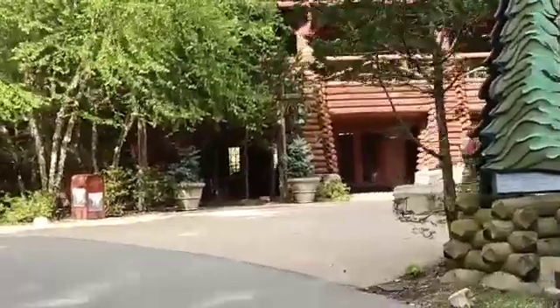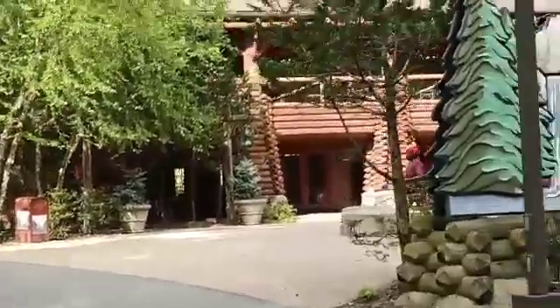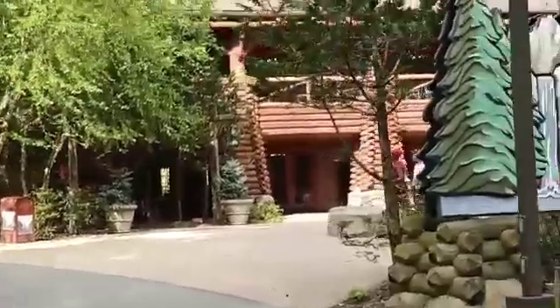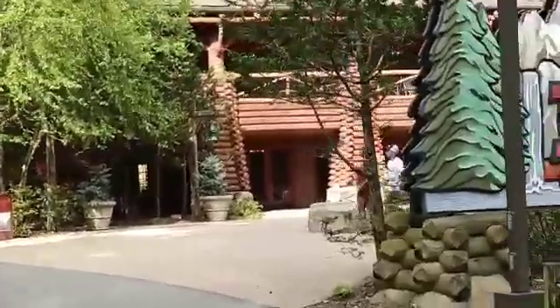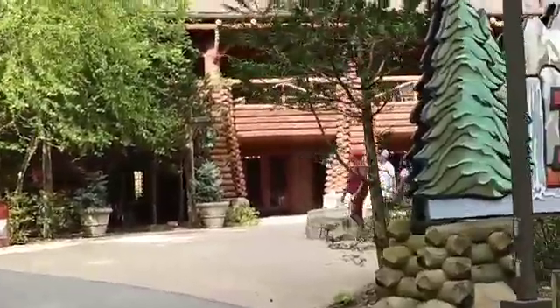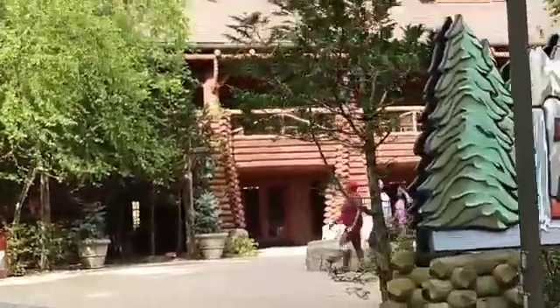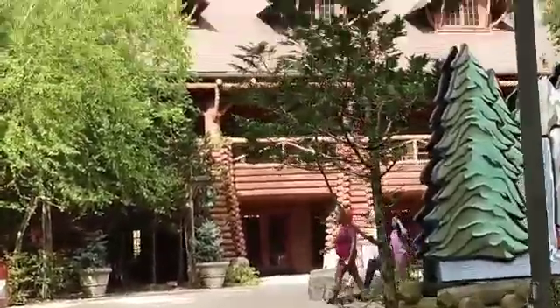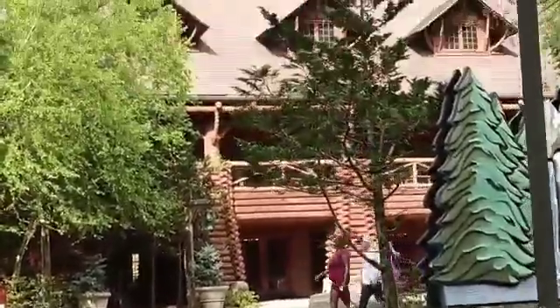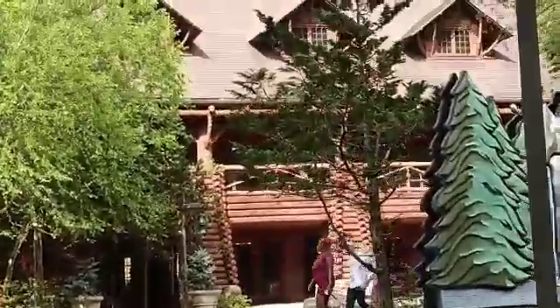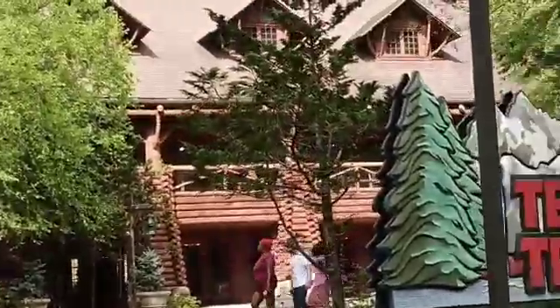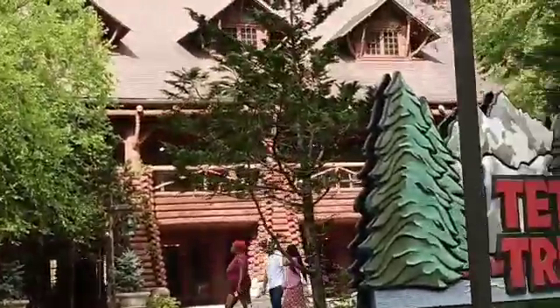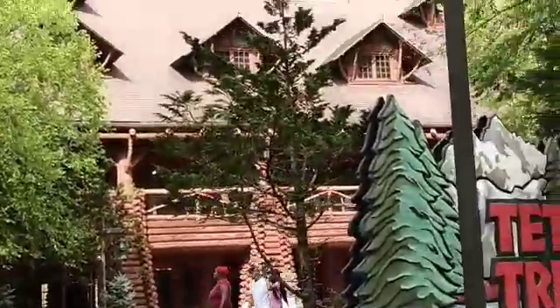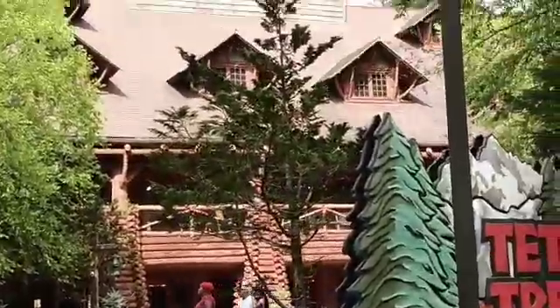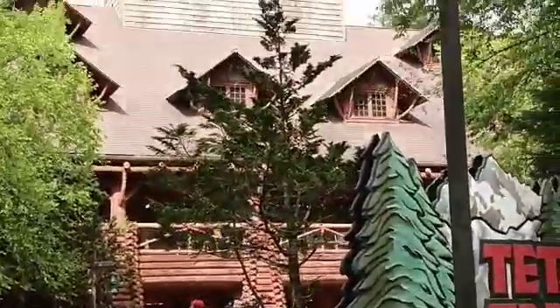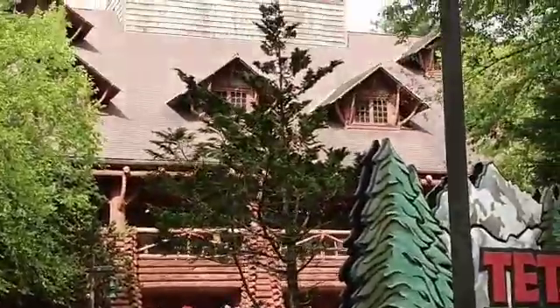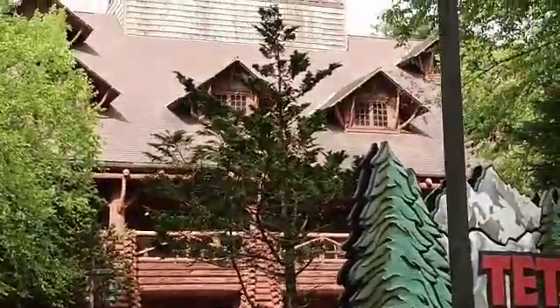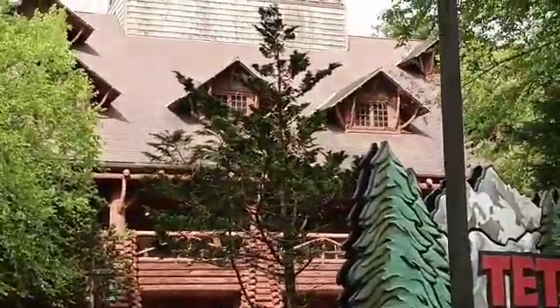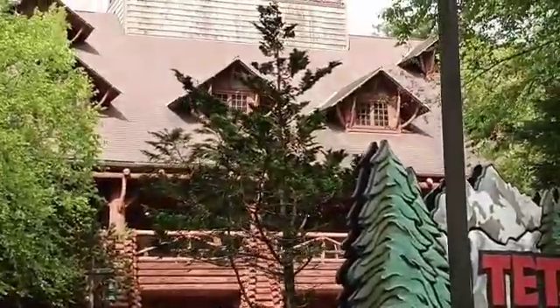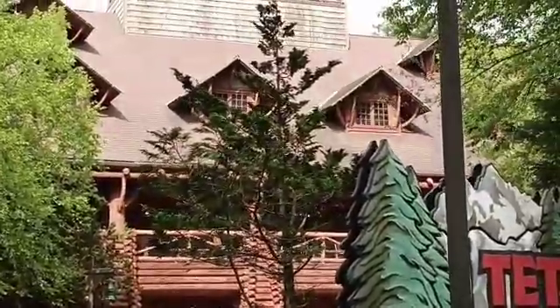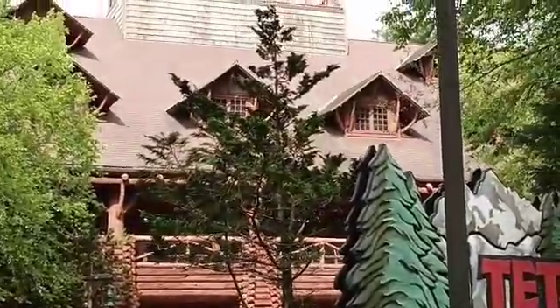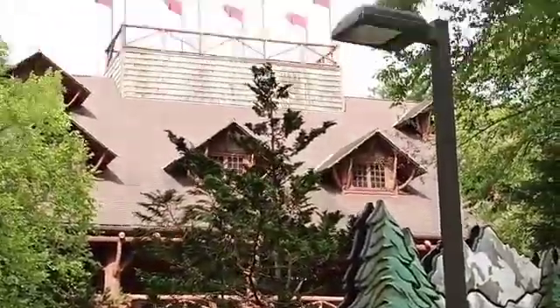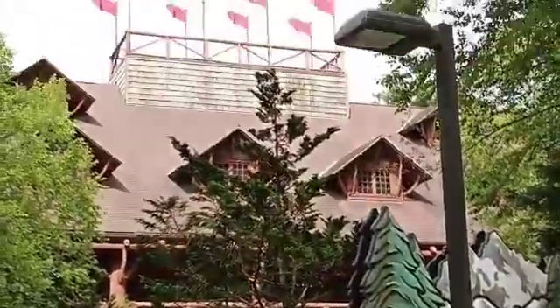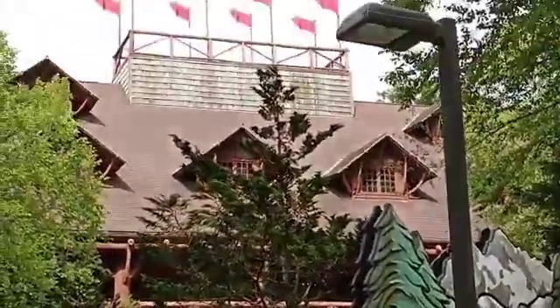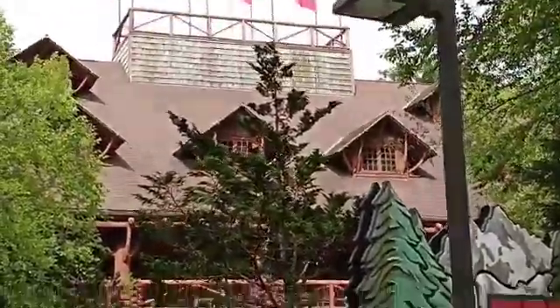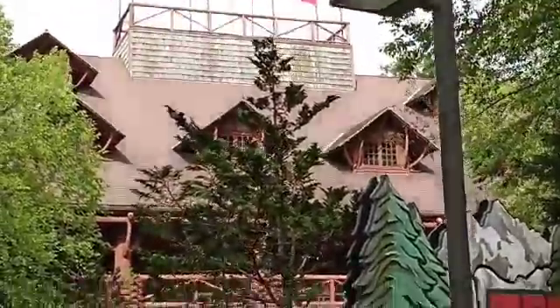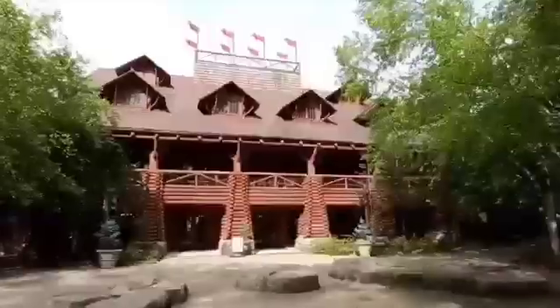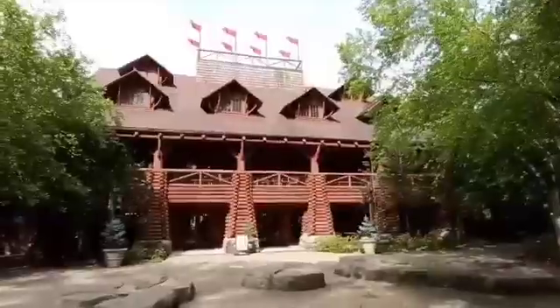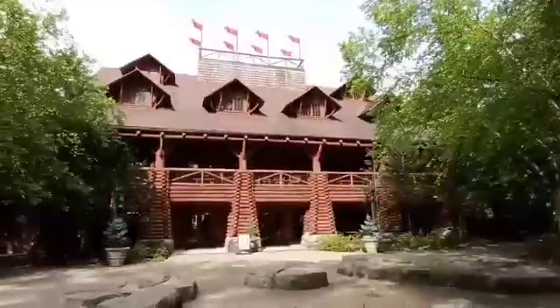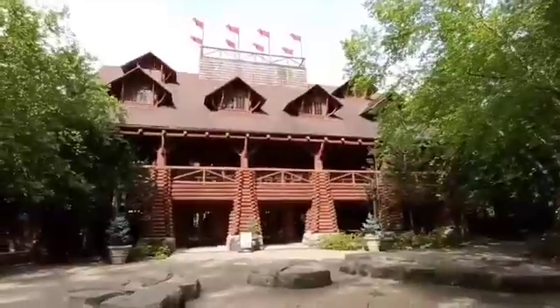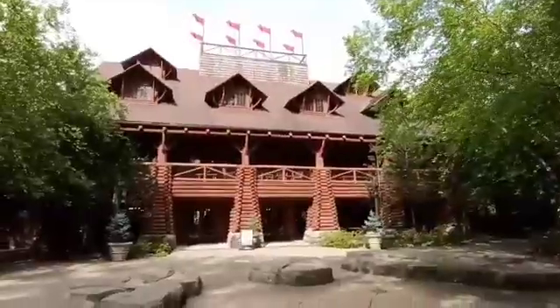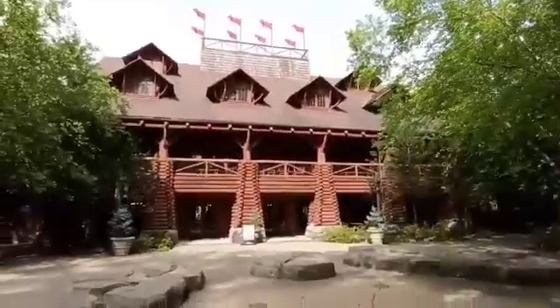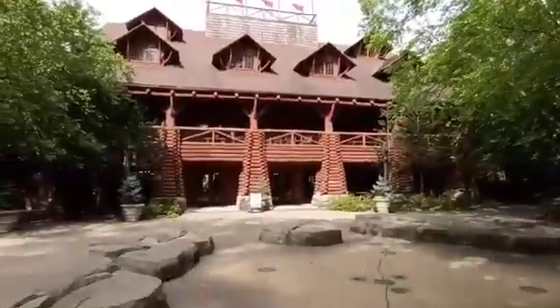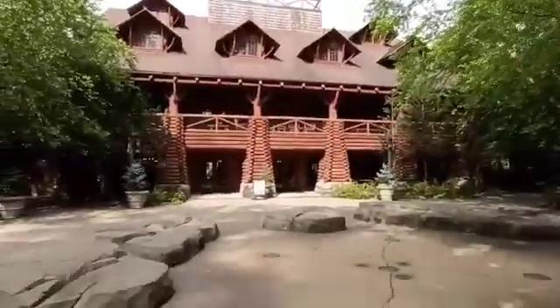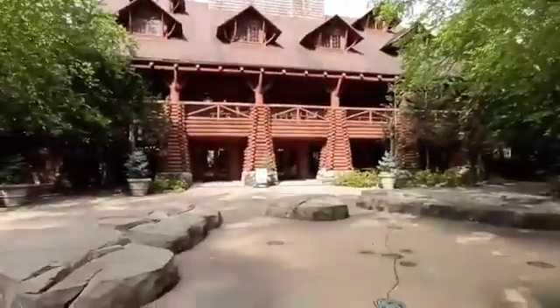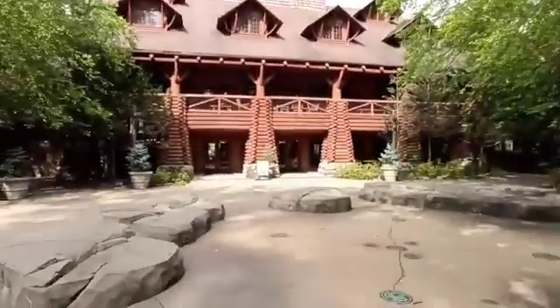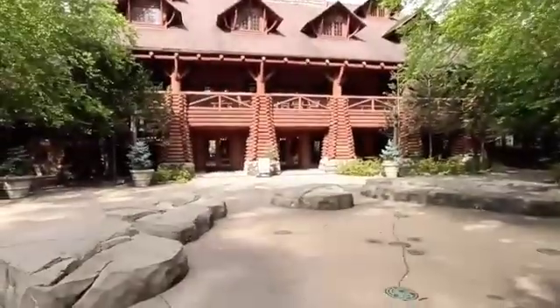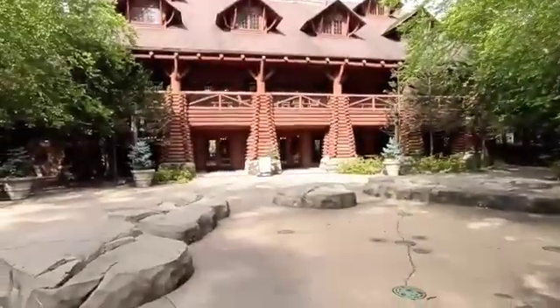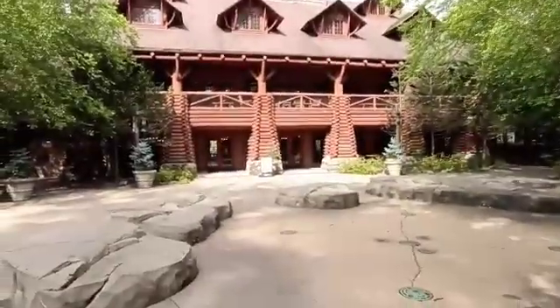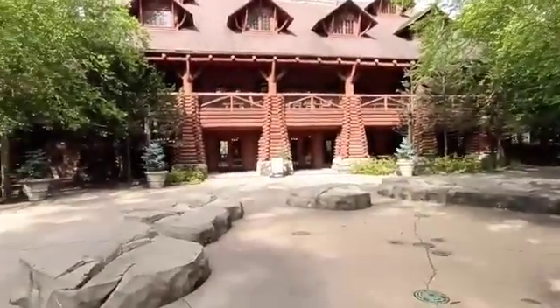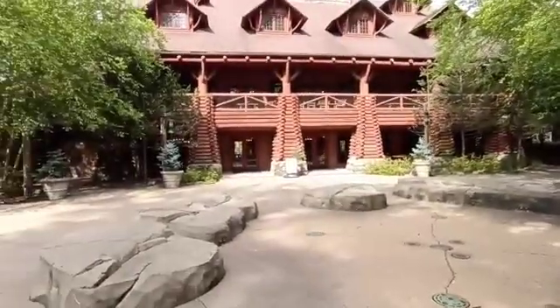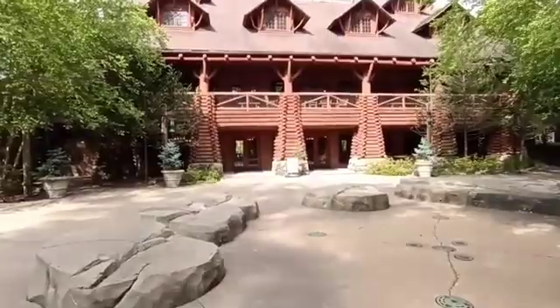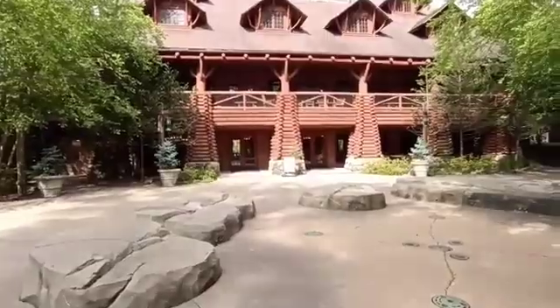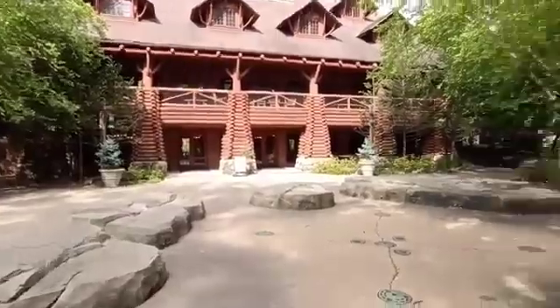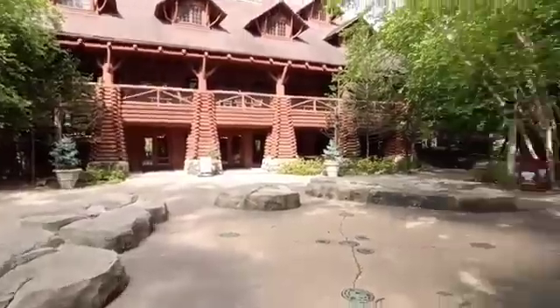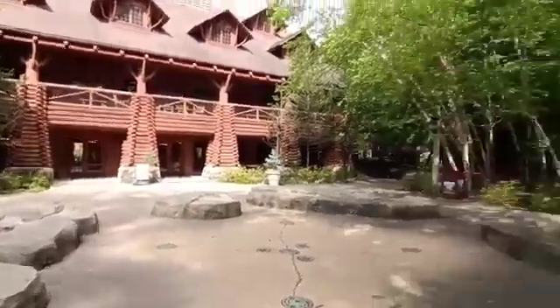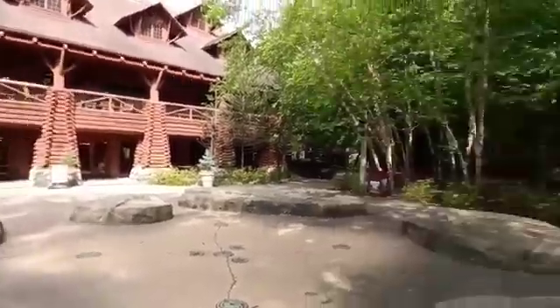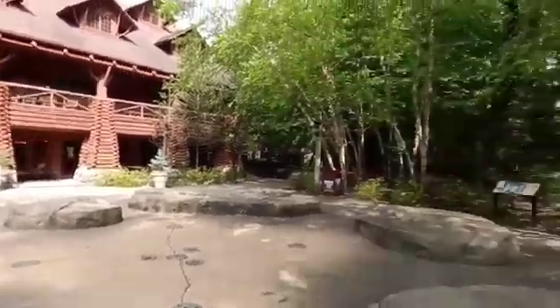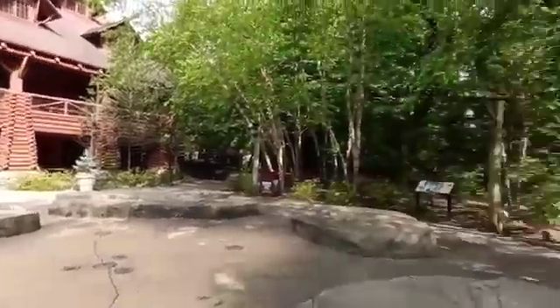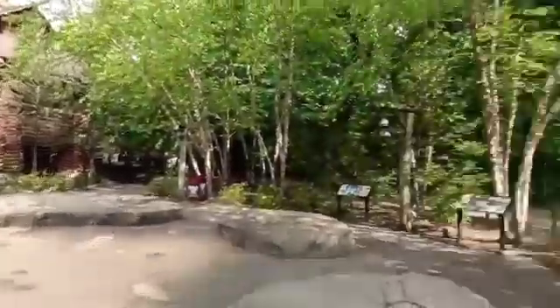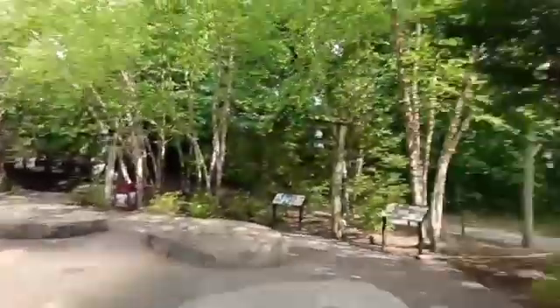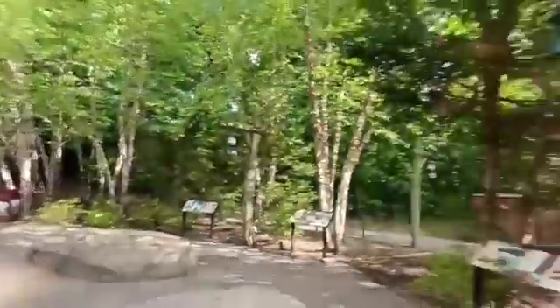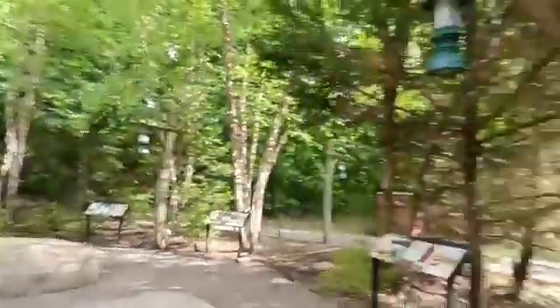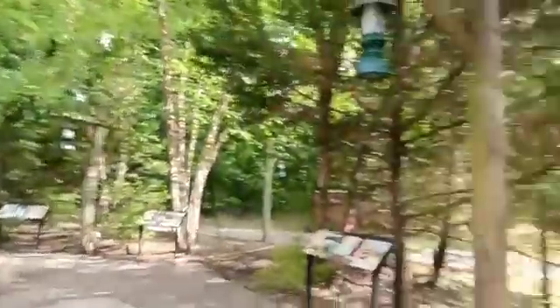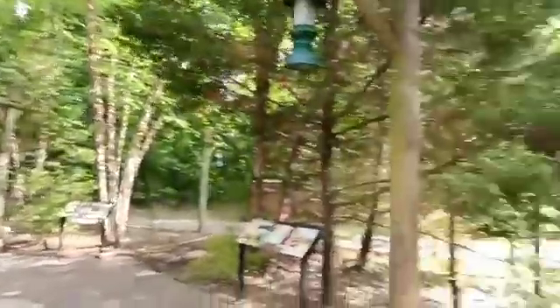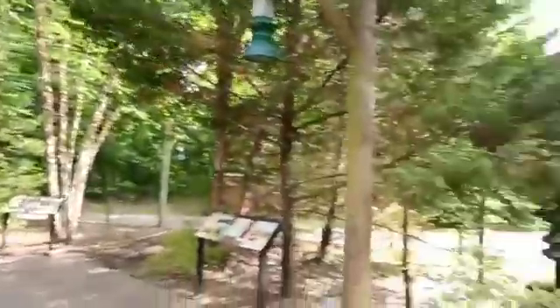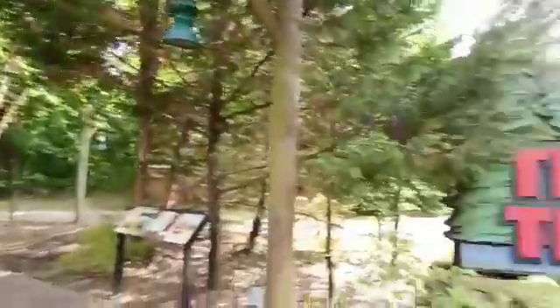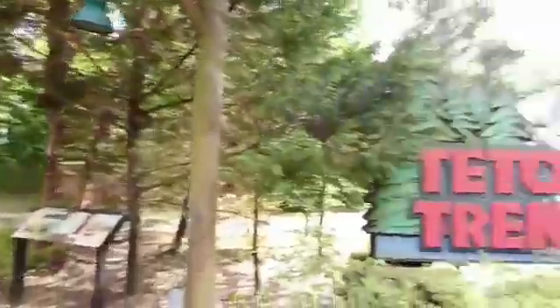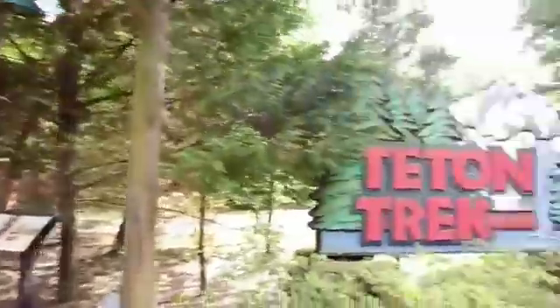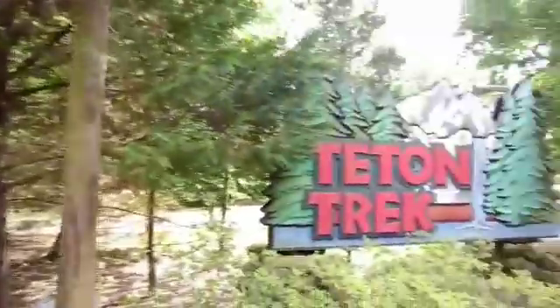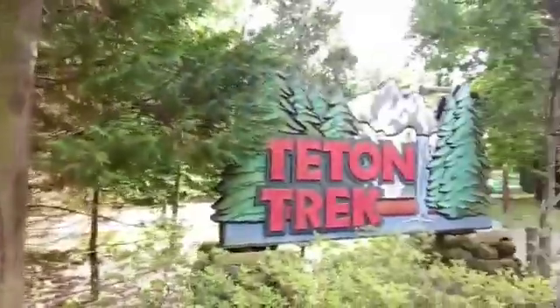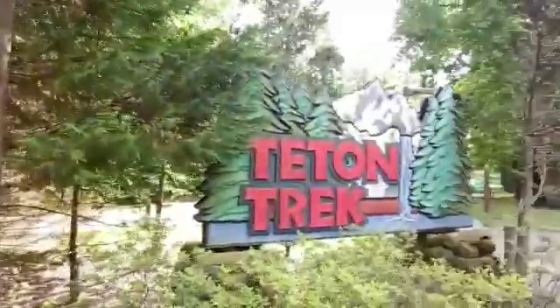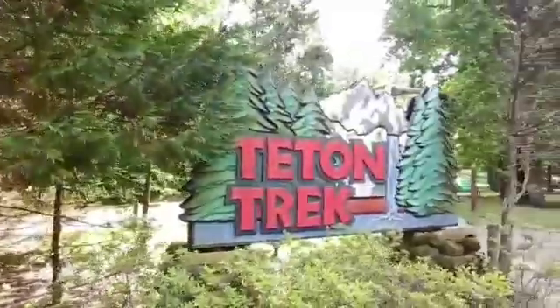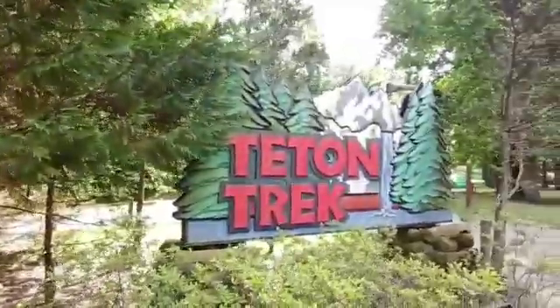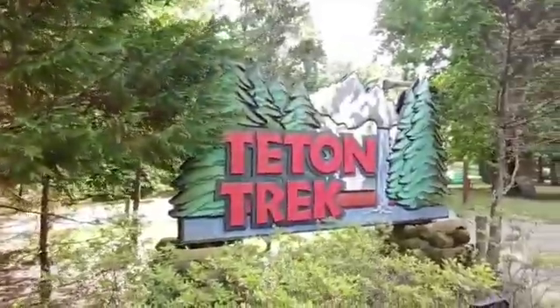Let's explore this. This is the Teton Park building. This is a monogram.